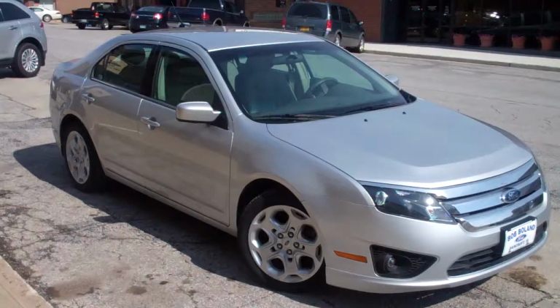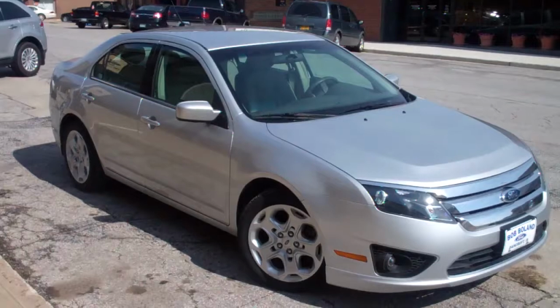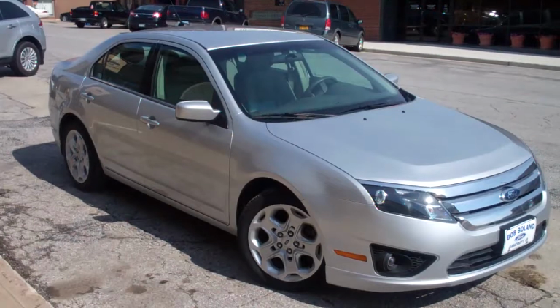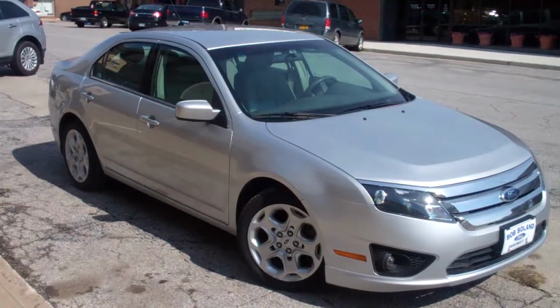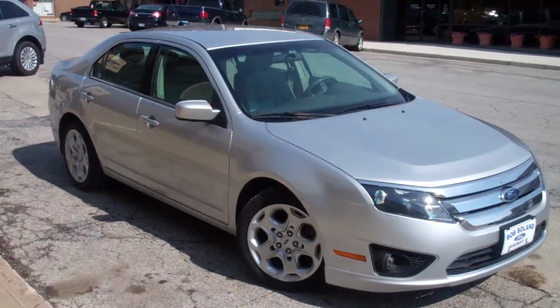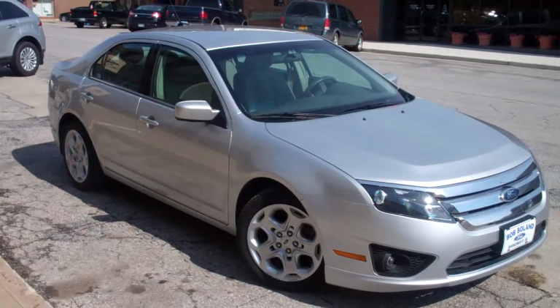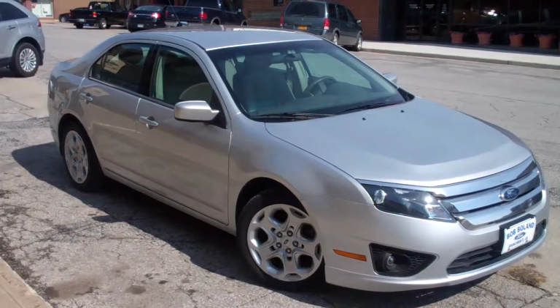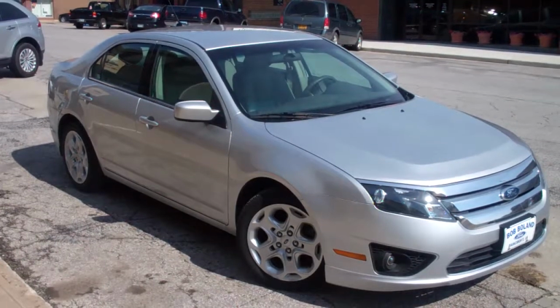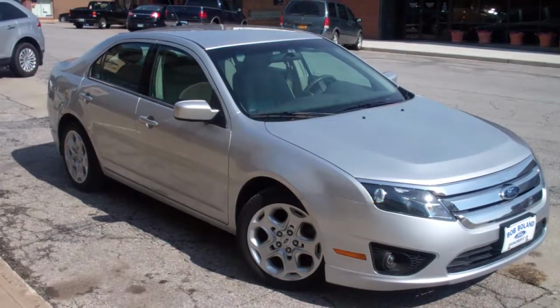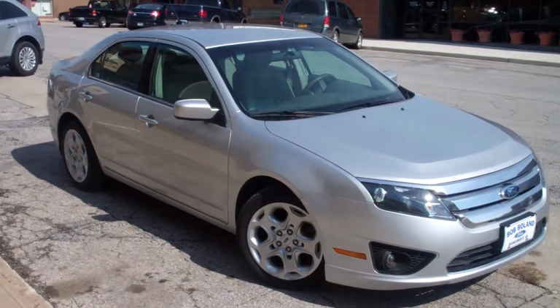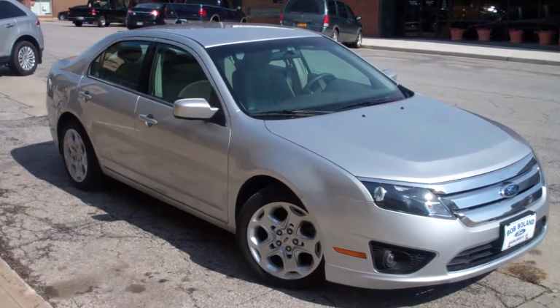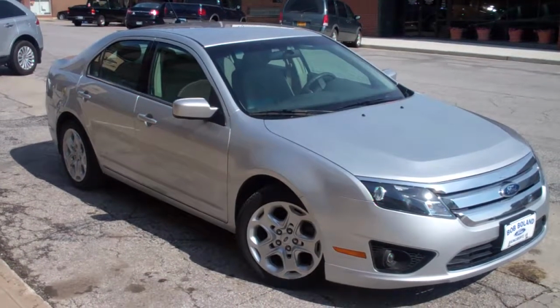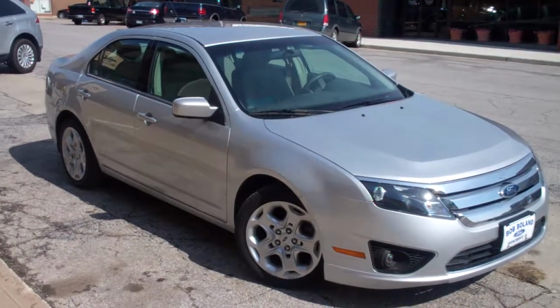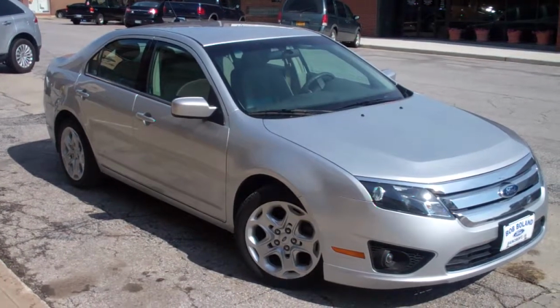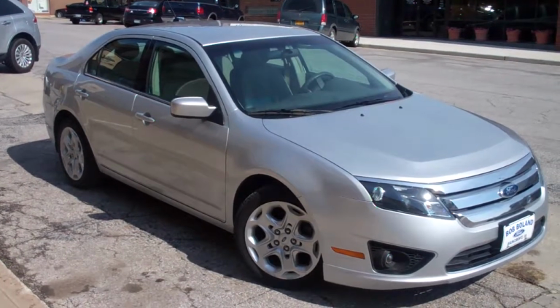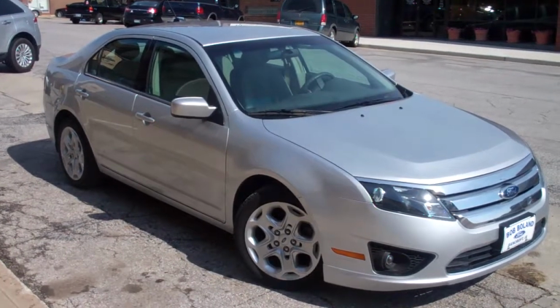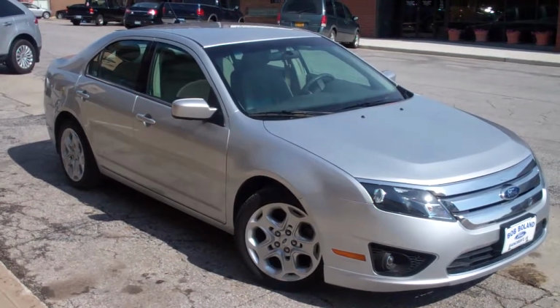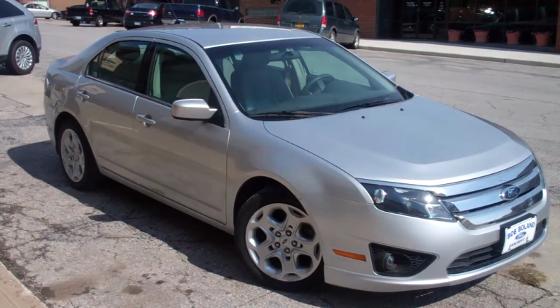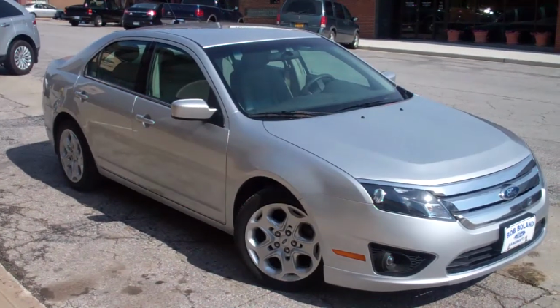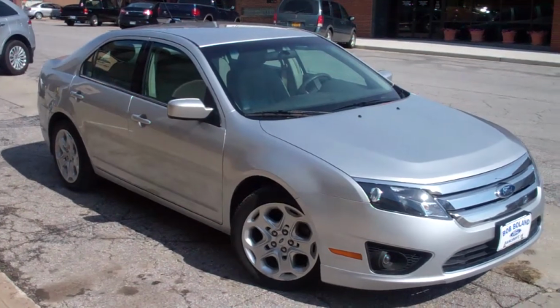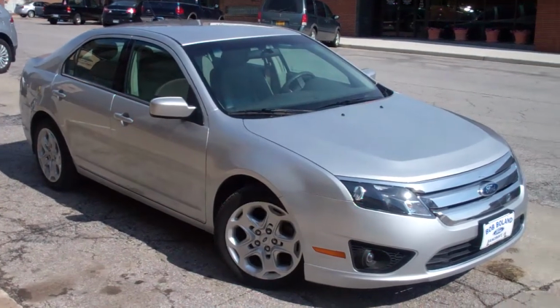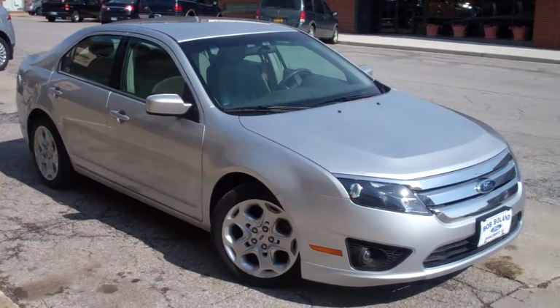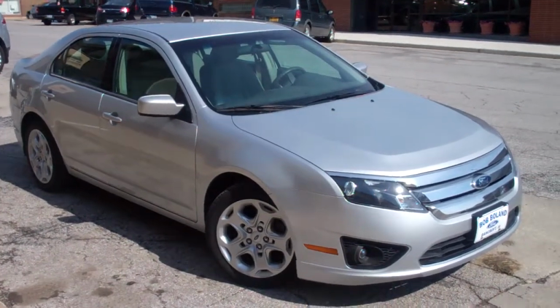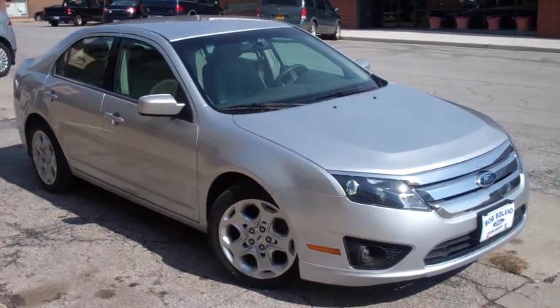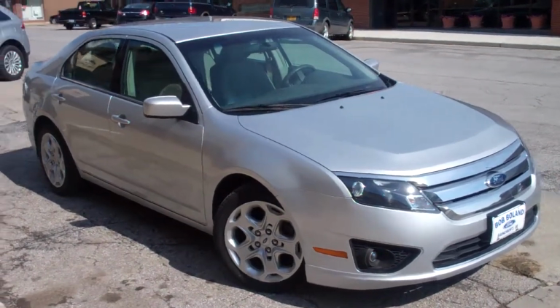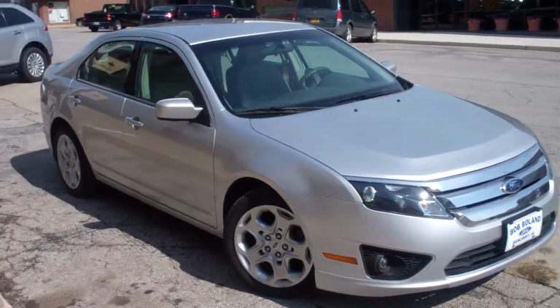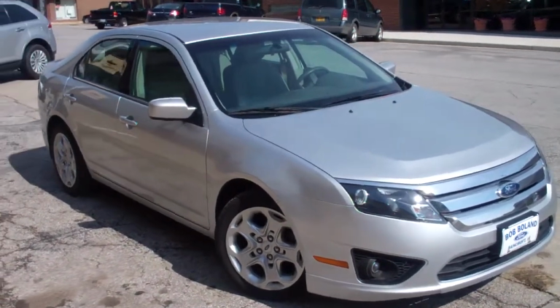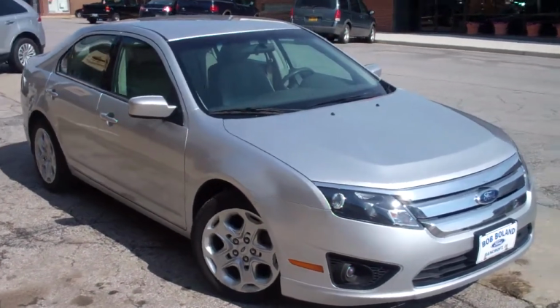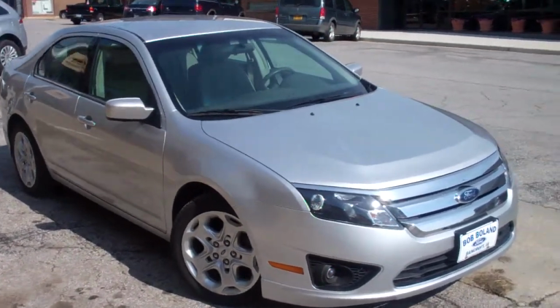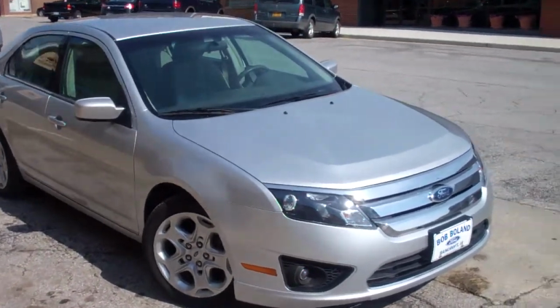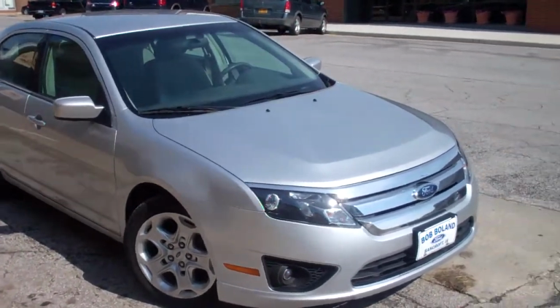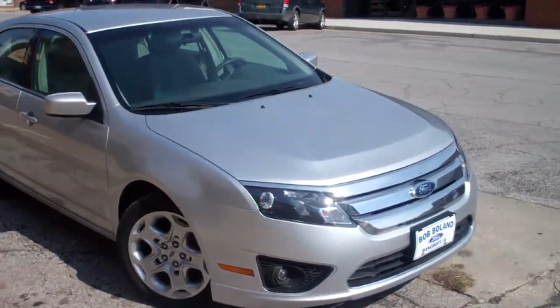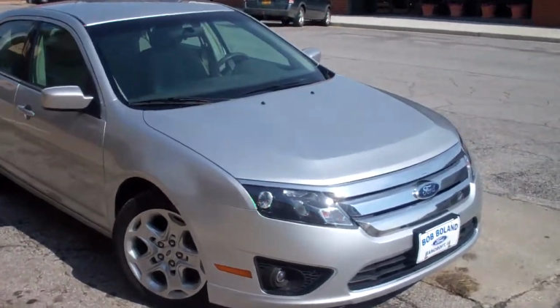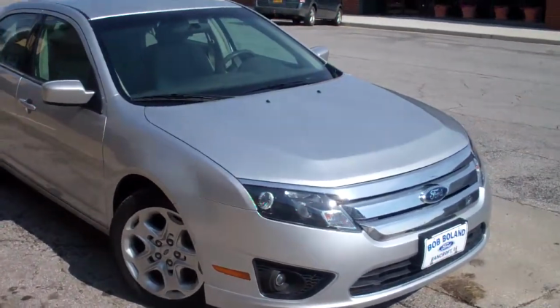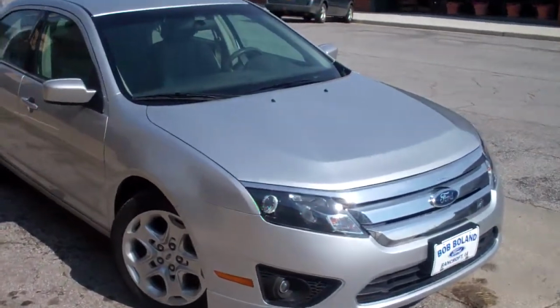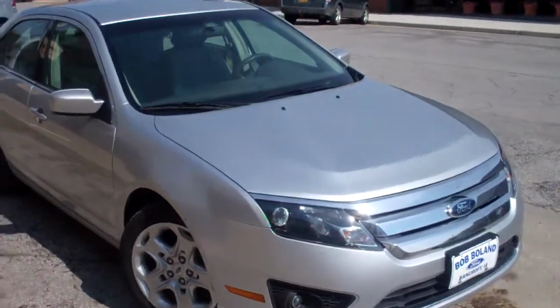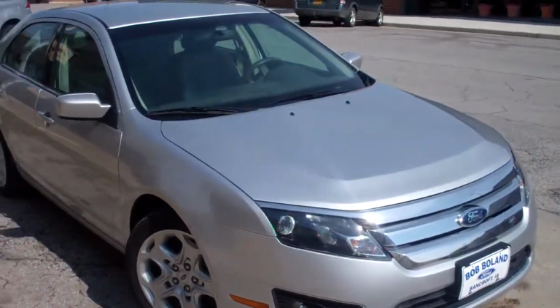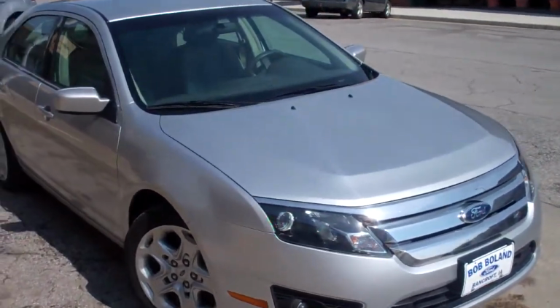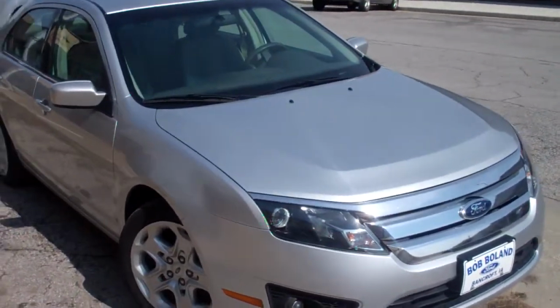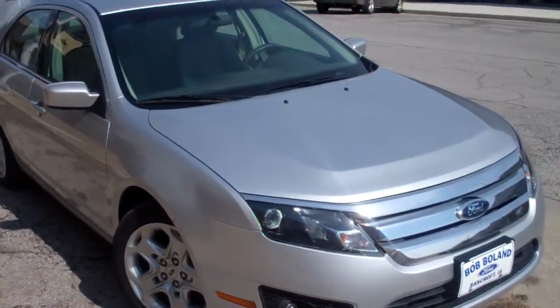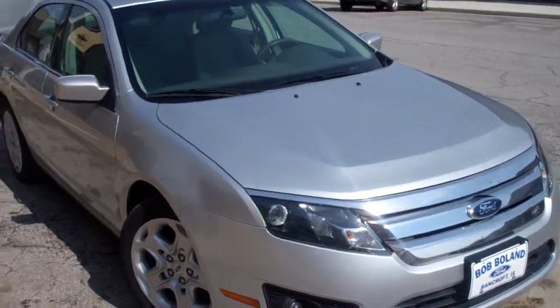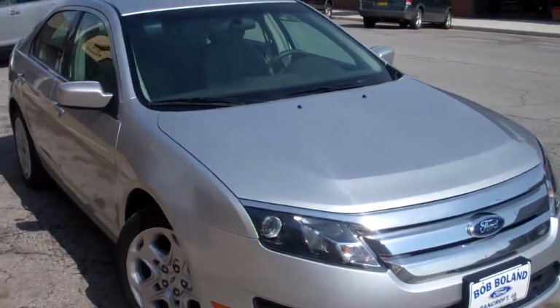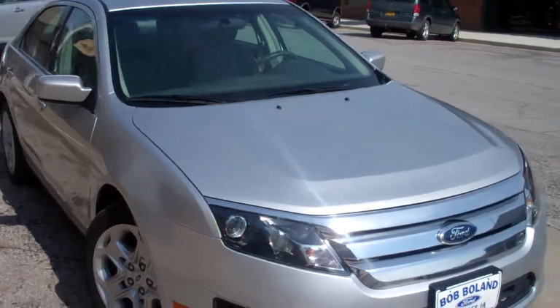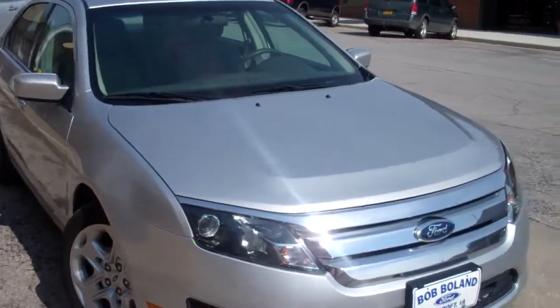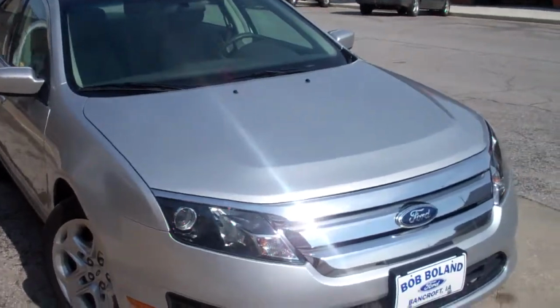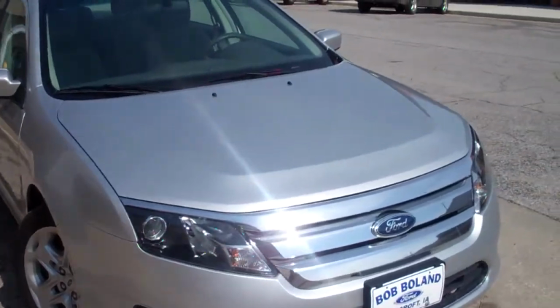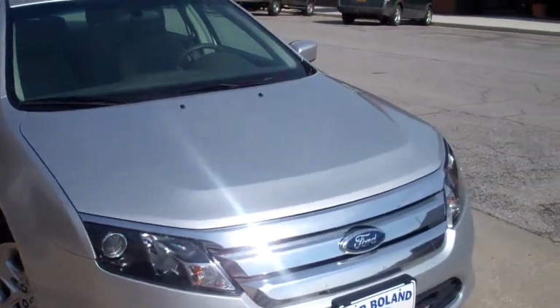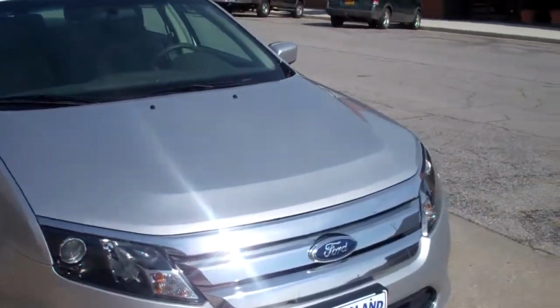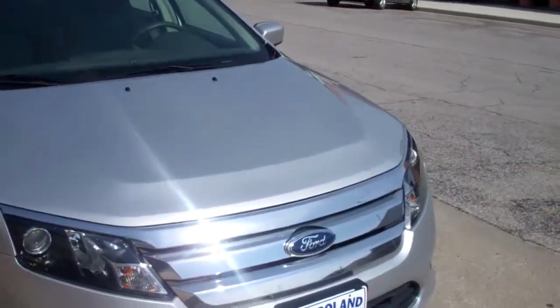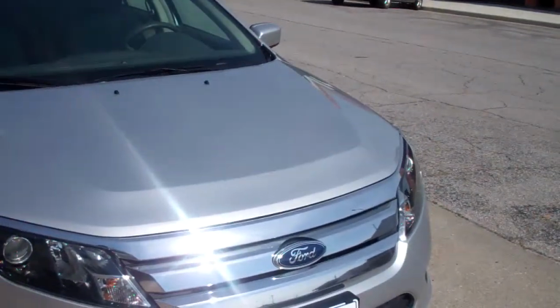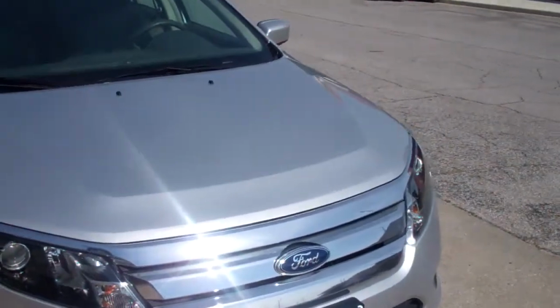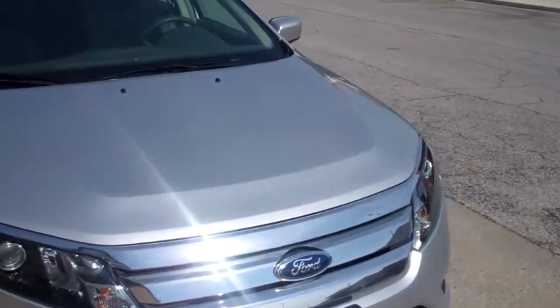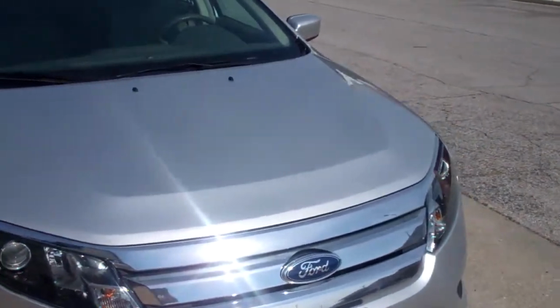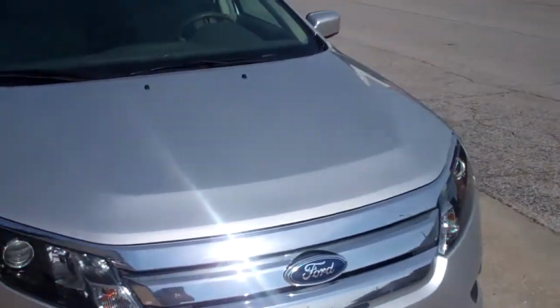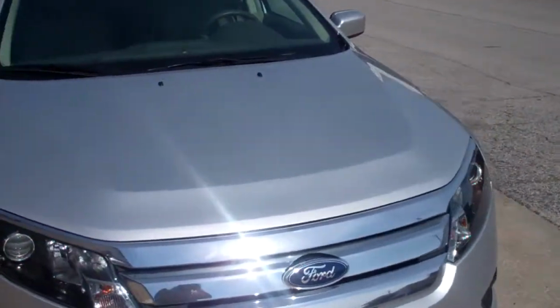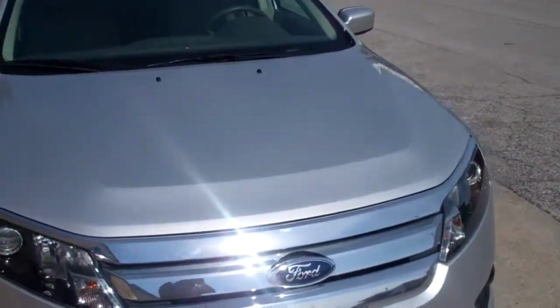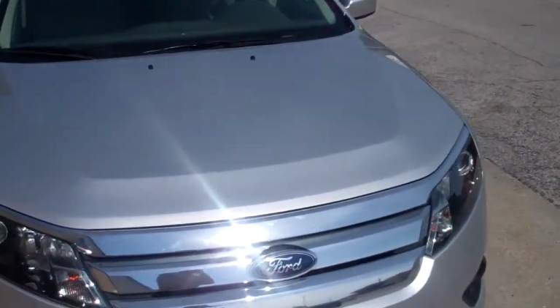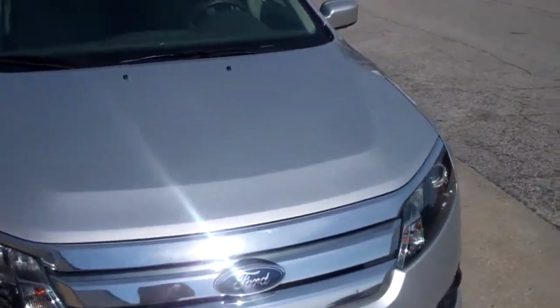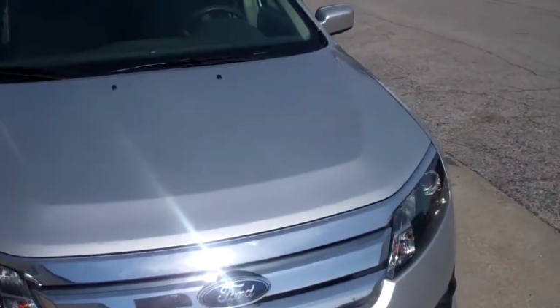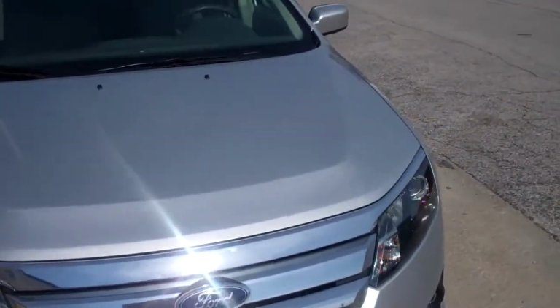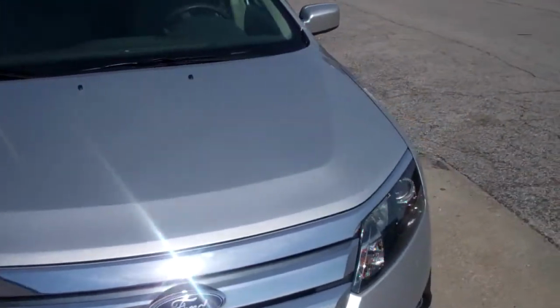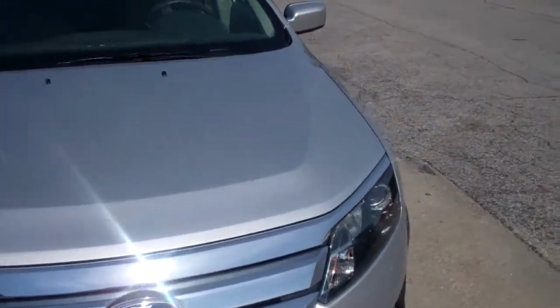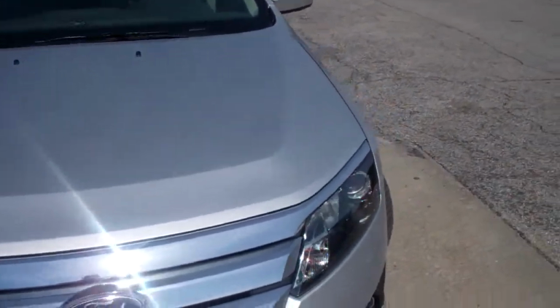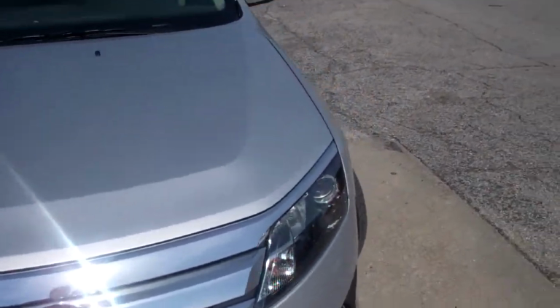What you're looking at here is a 2011 Ford Fusion SE trim level. The color is ingot silver.